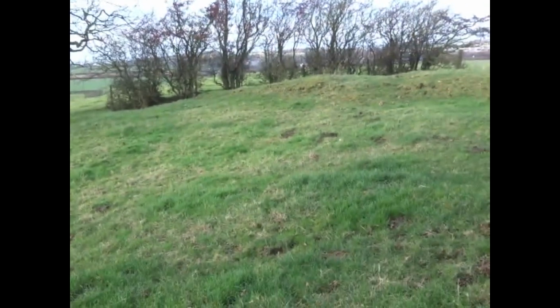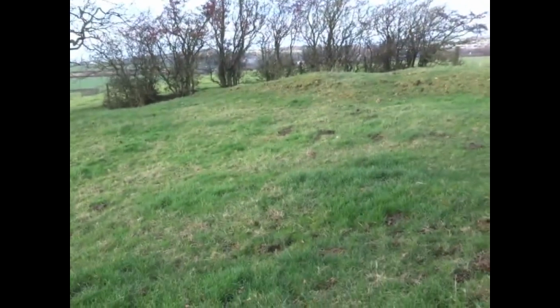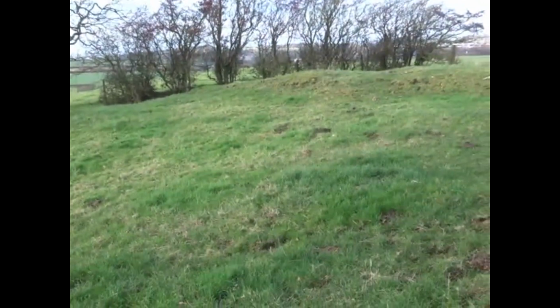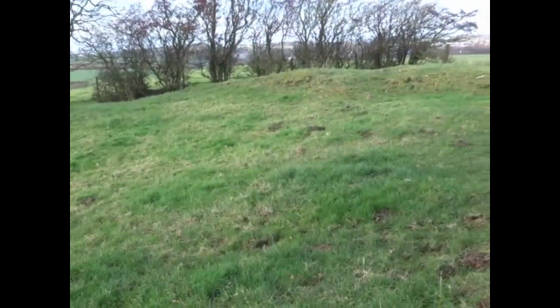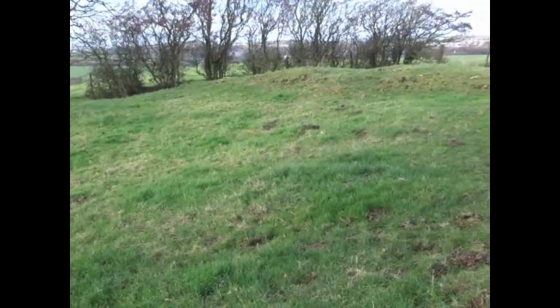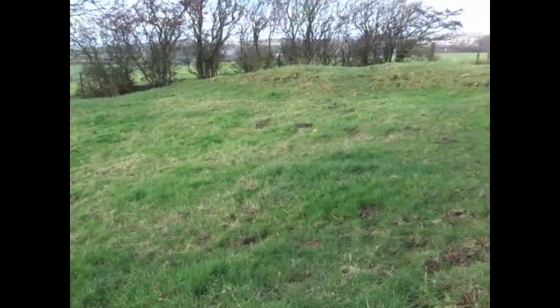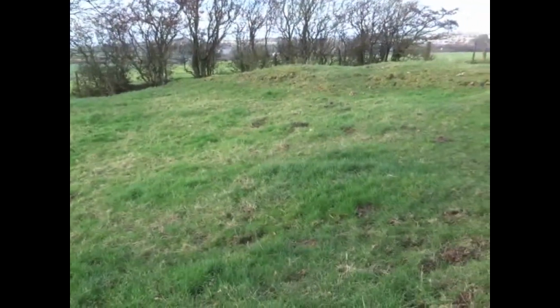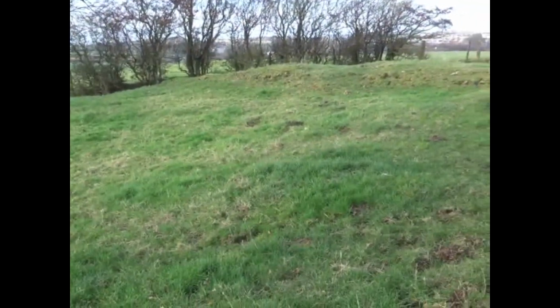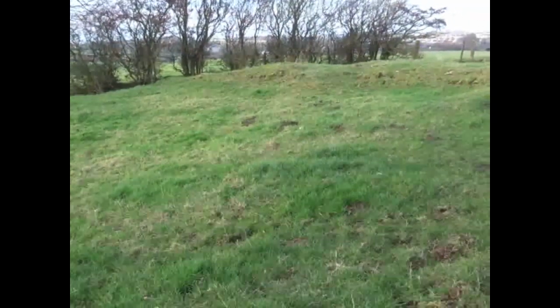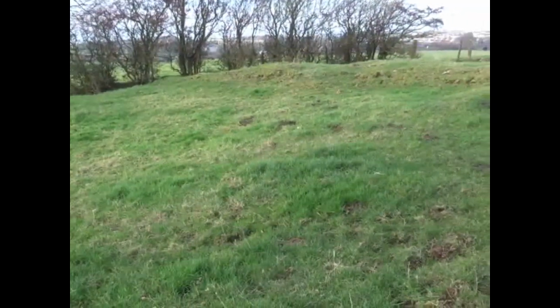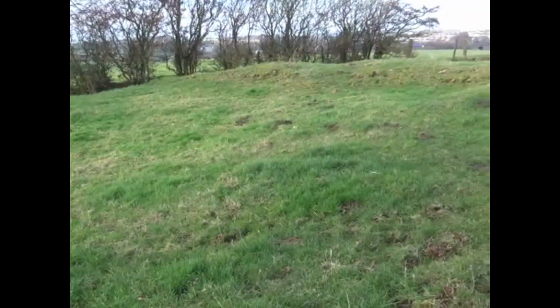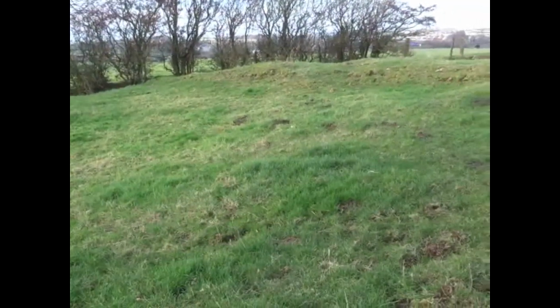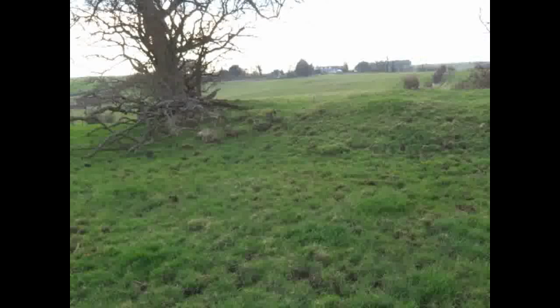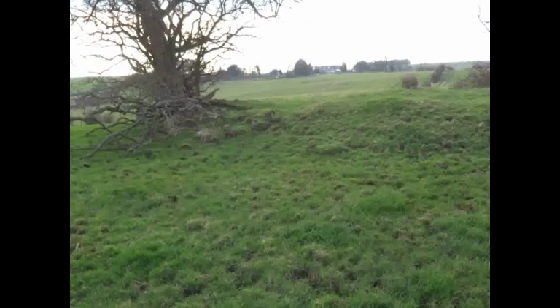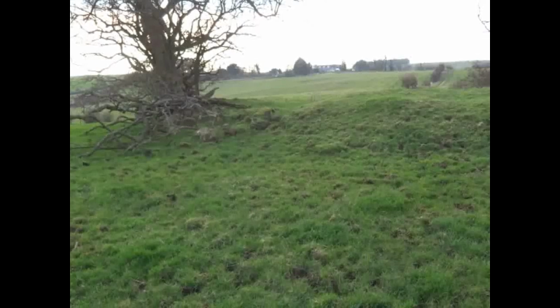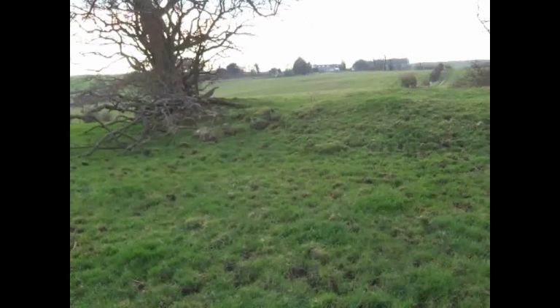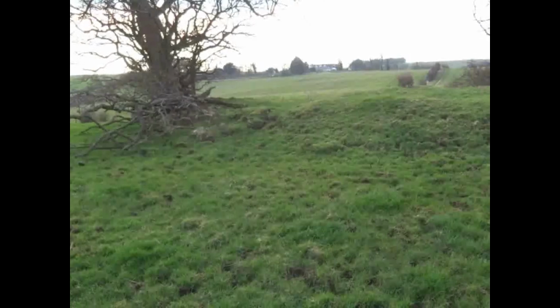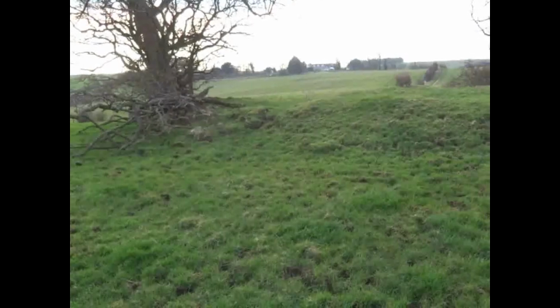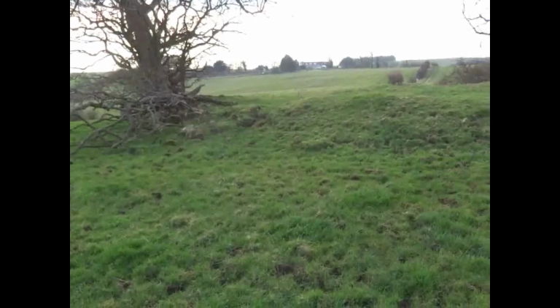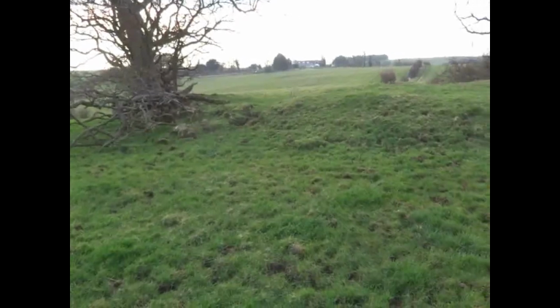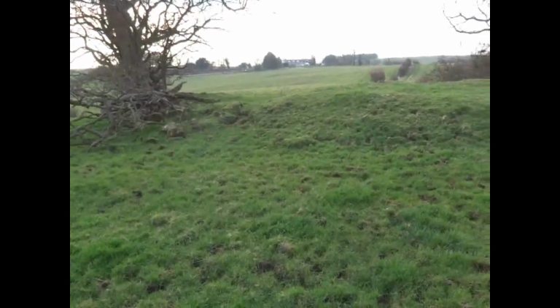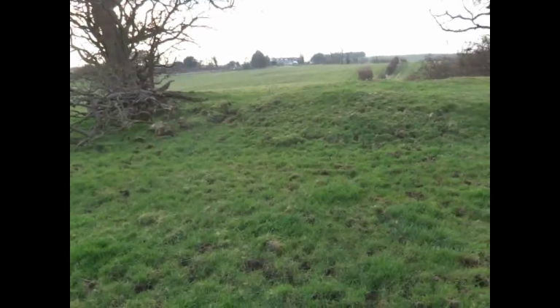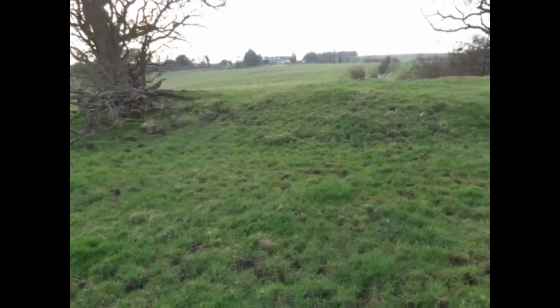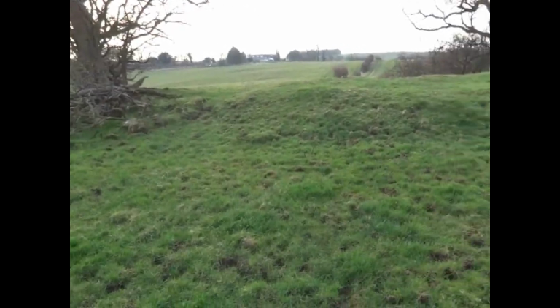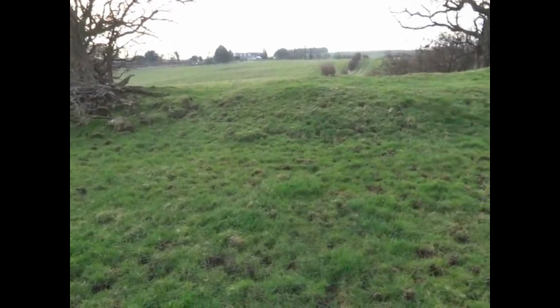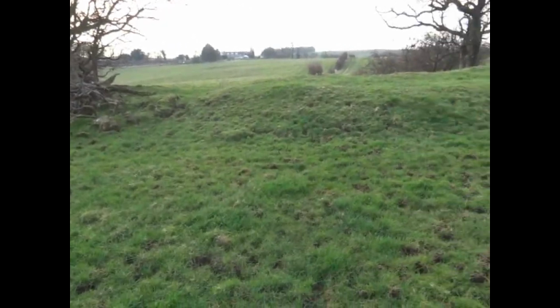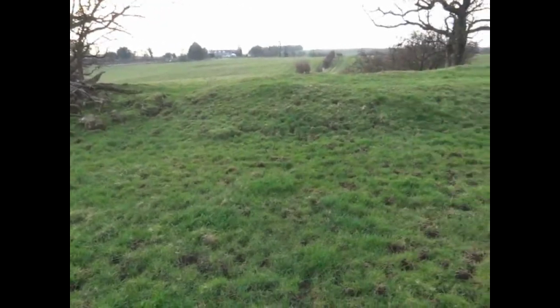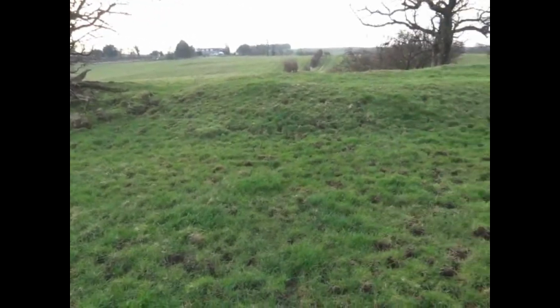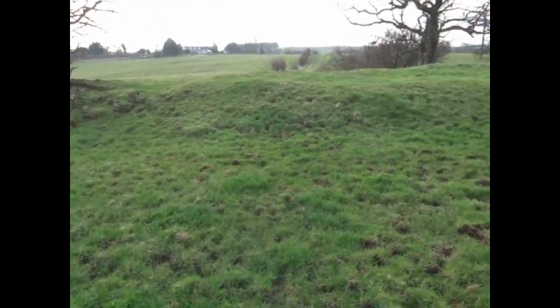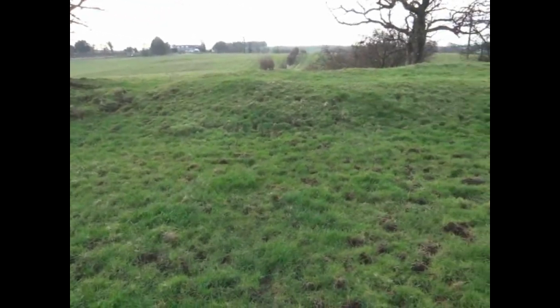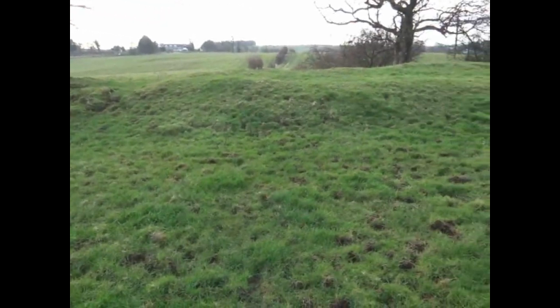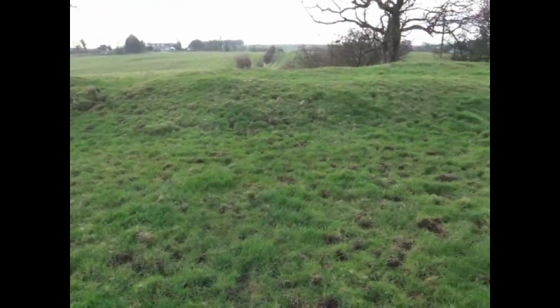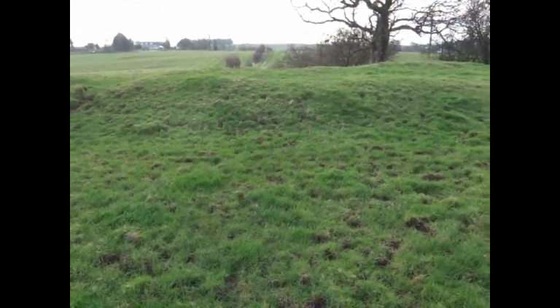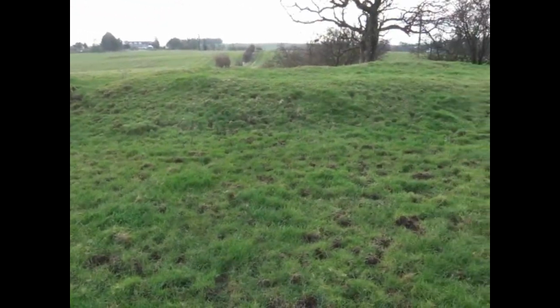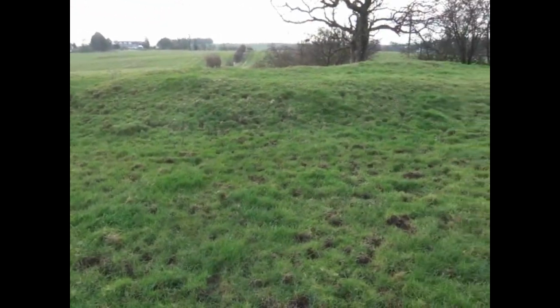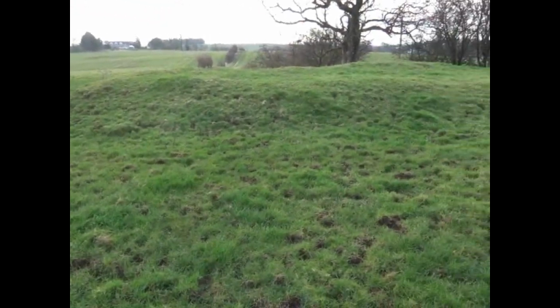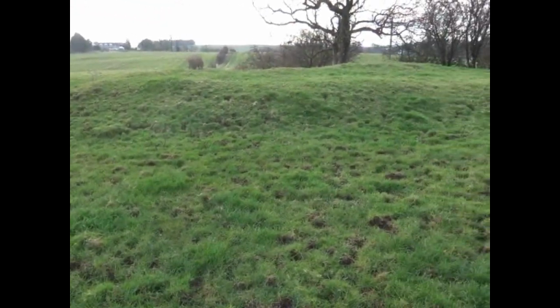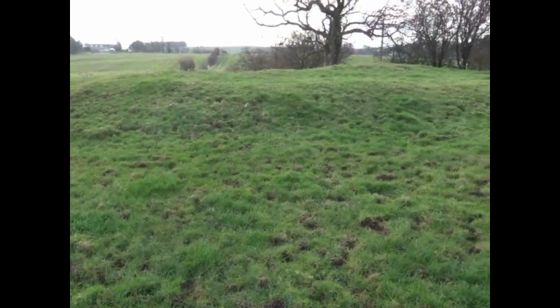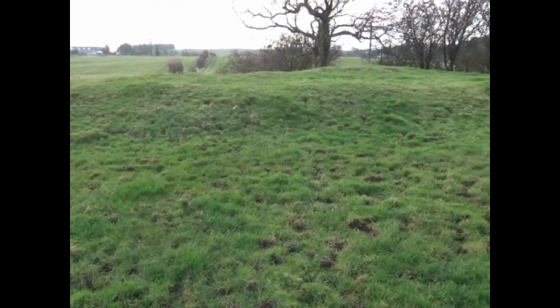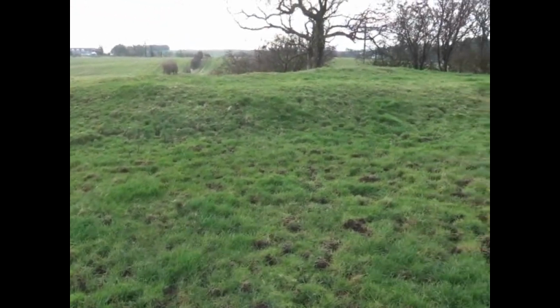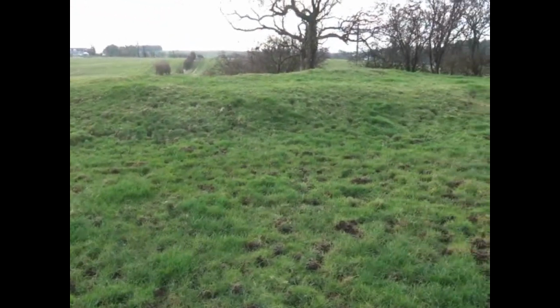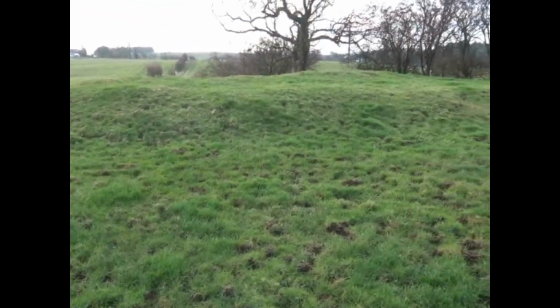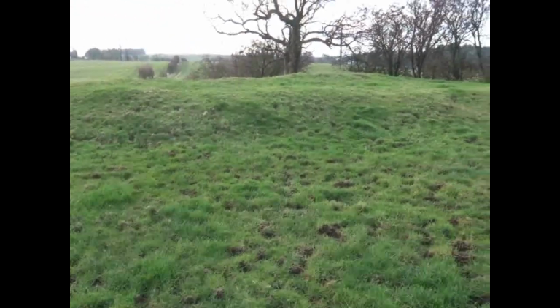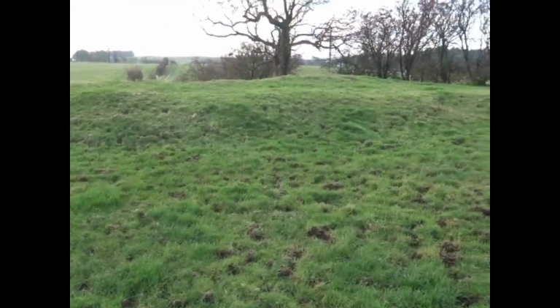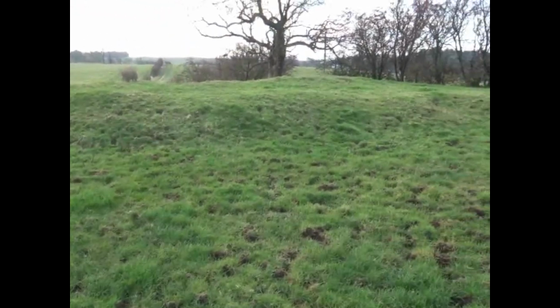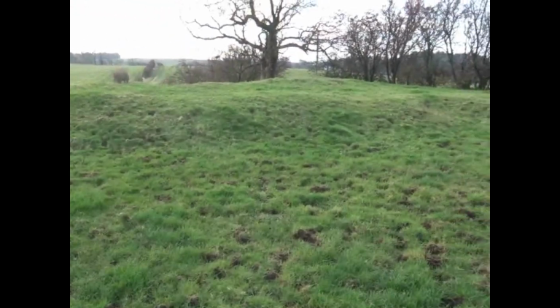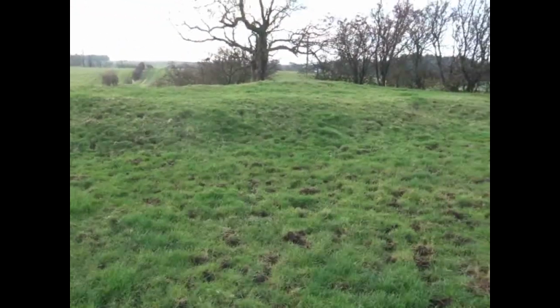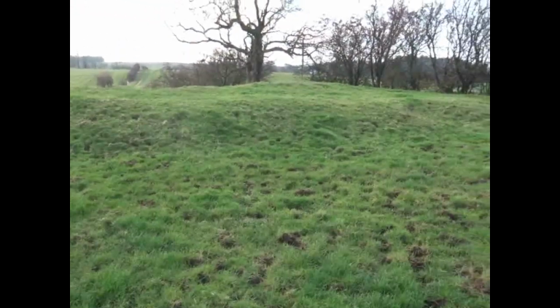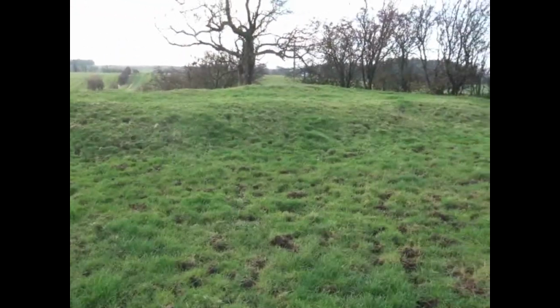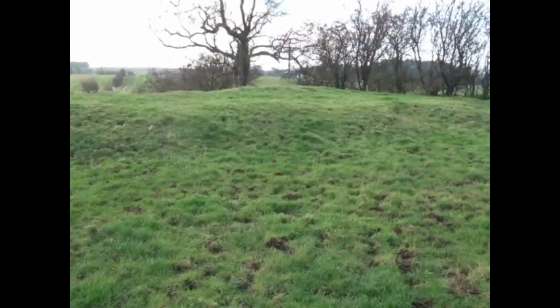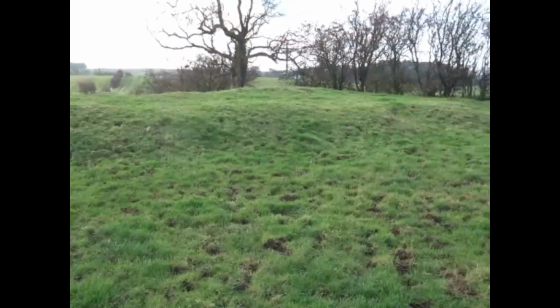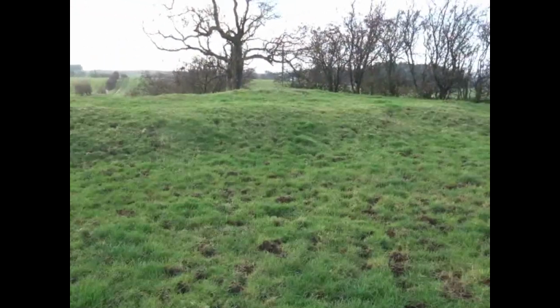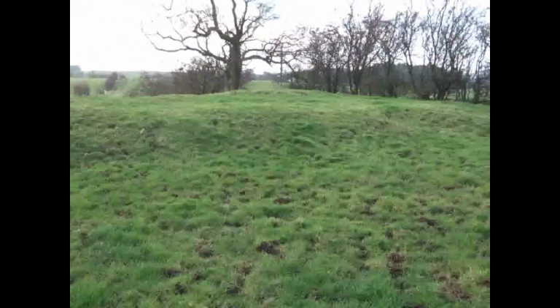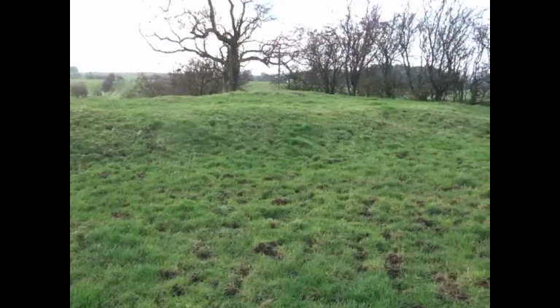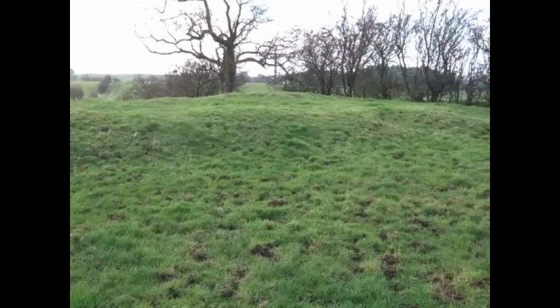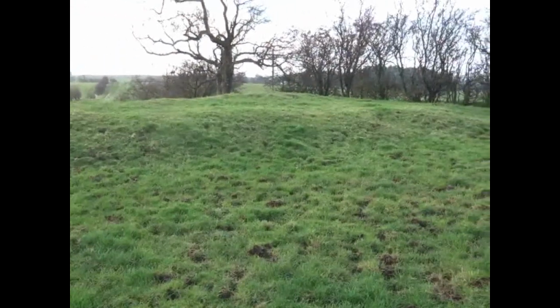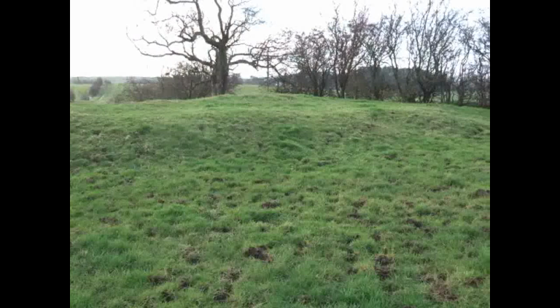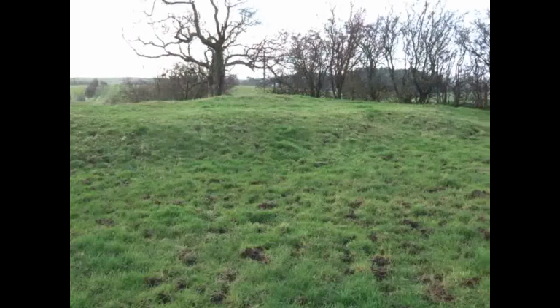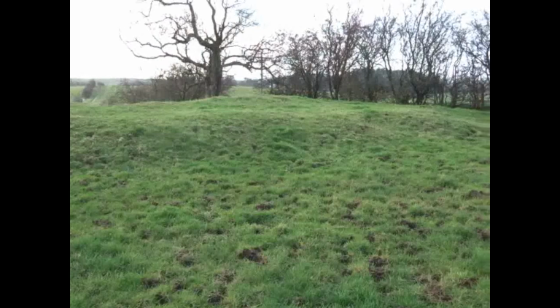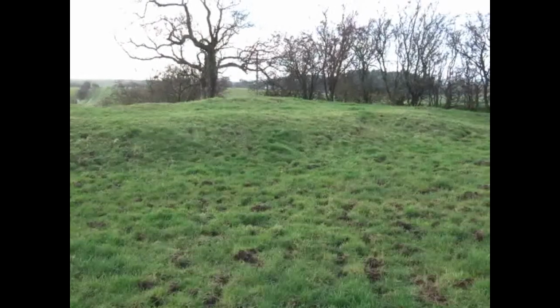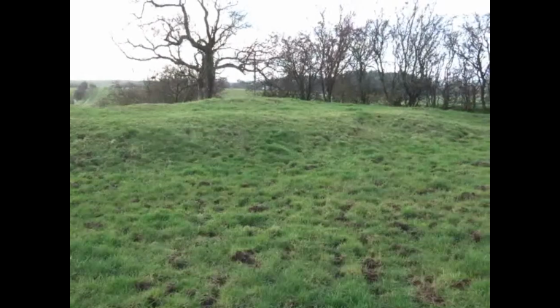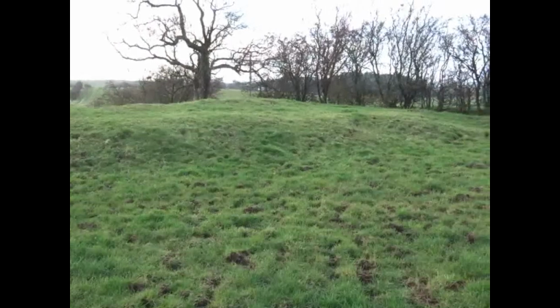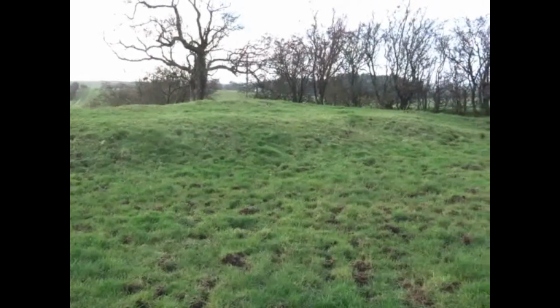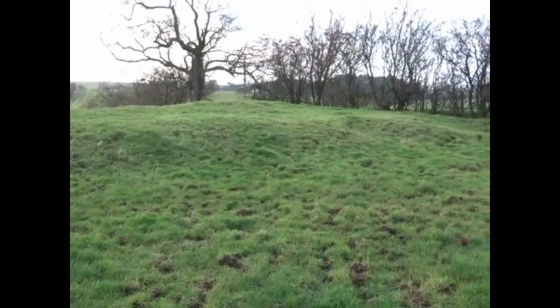In keeping with many other Bronze Age burial sites, it stands in a very prominent location, giving a commanding view of the surrounding countryside.